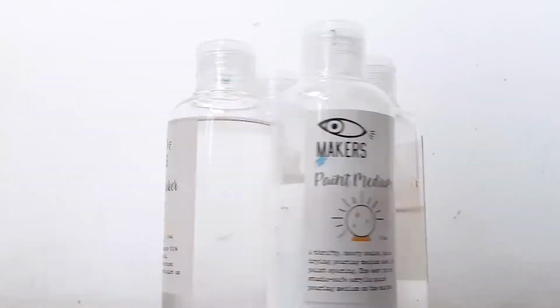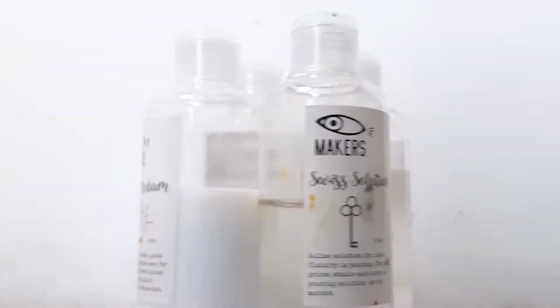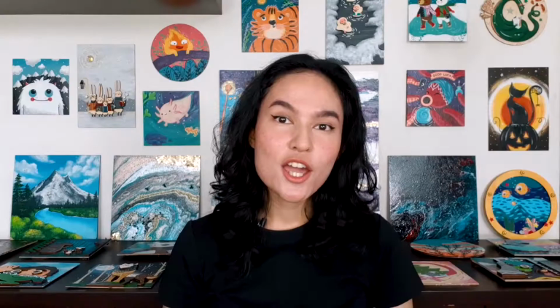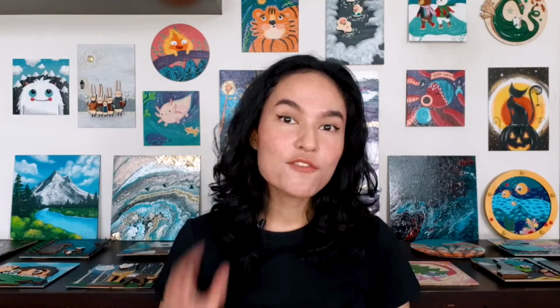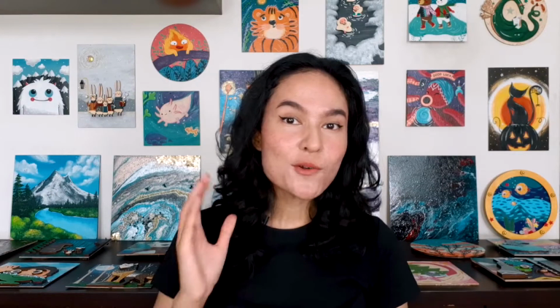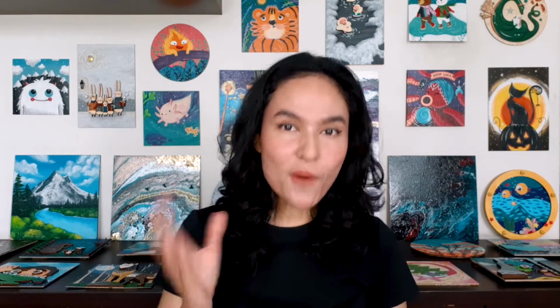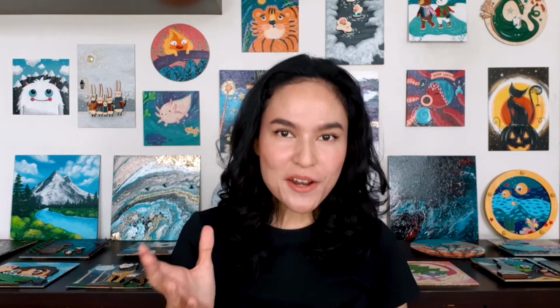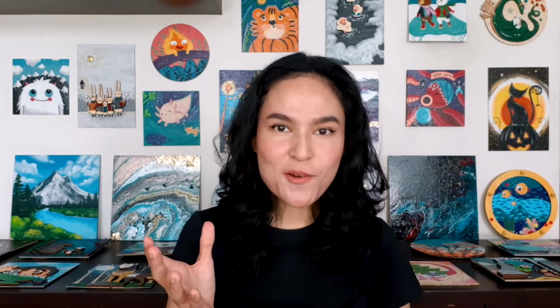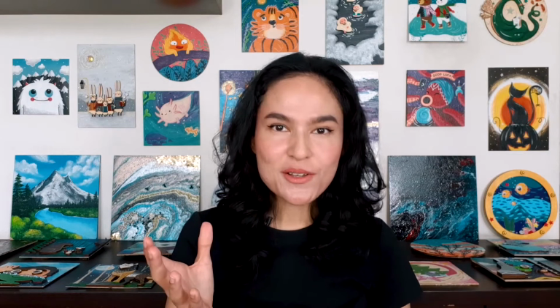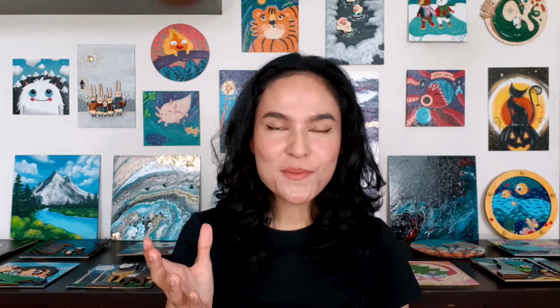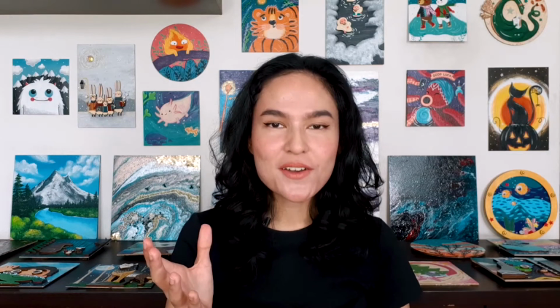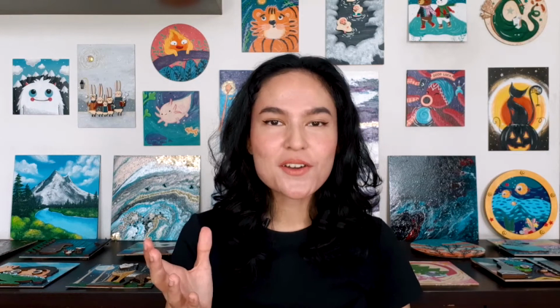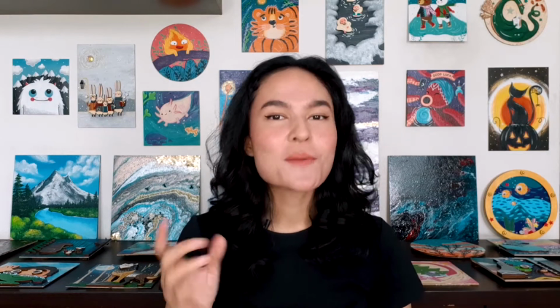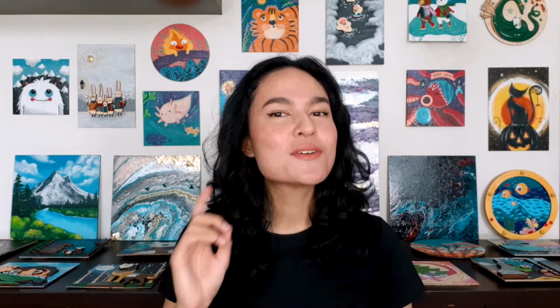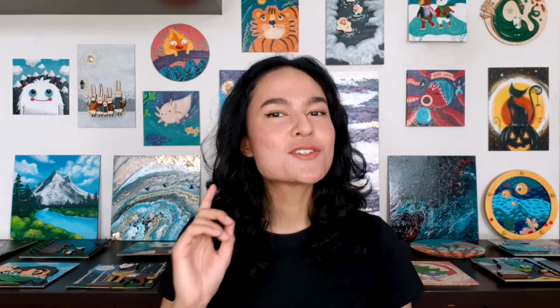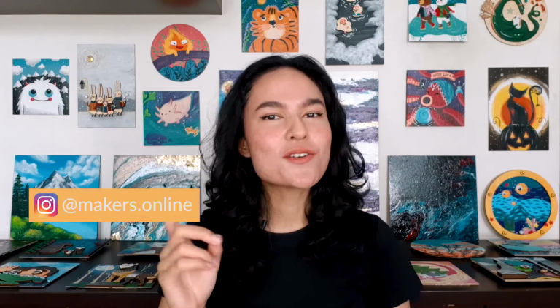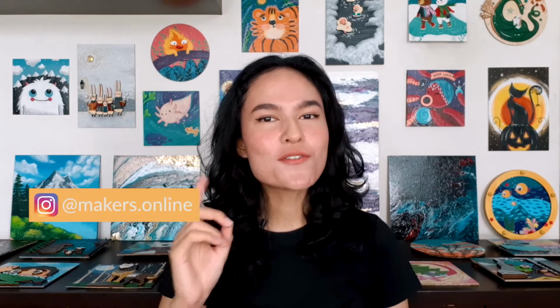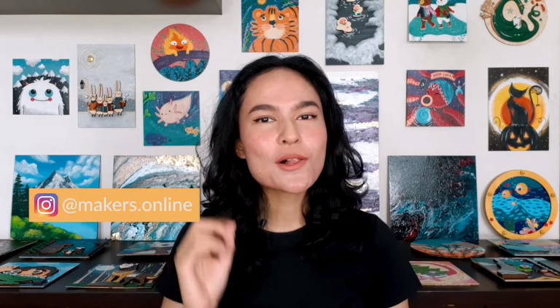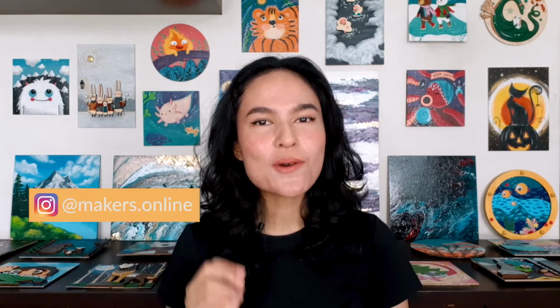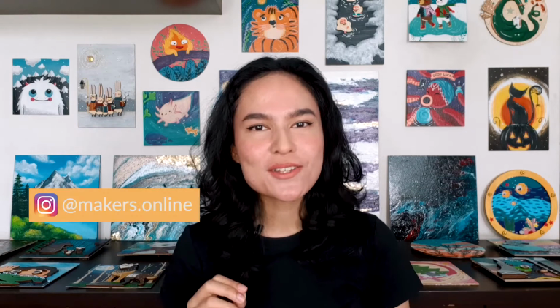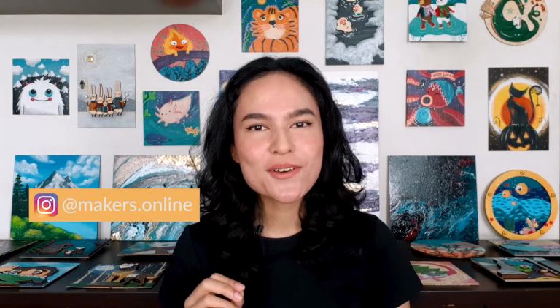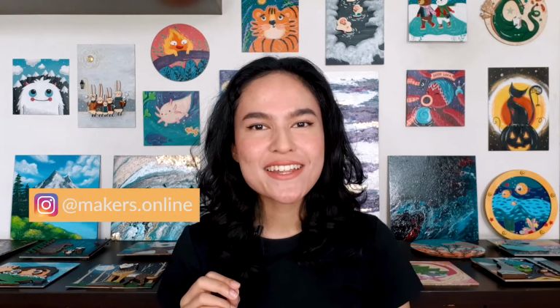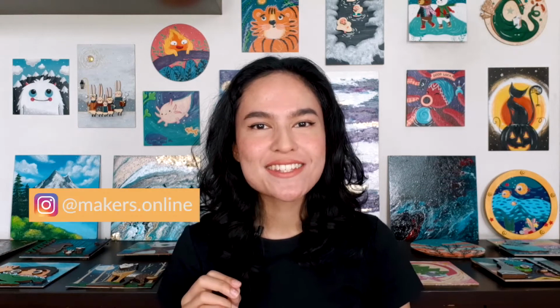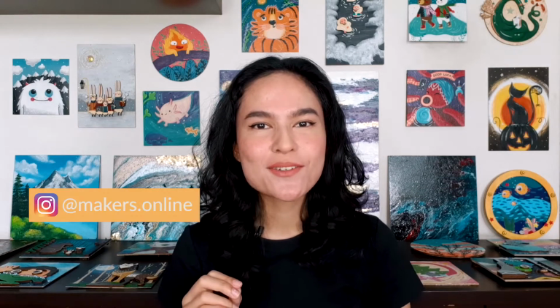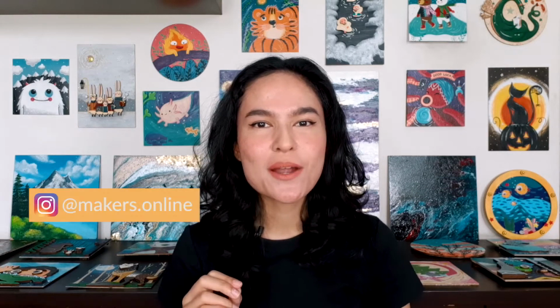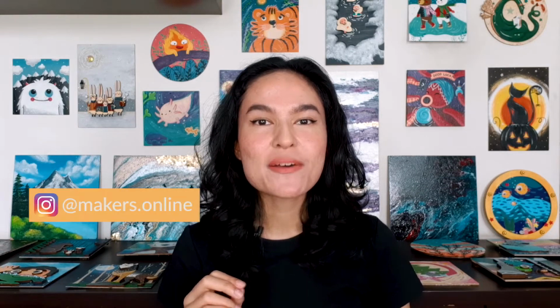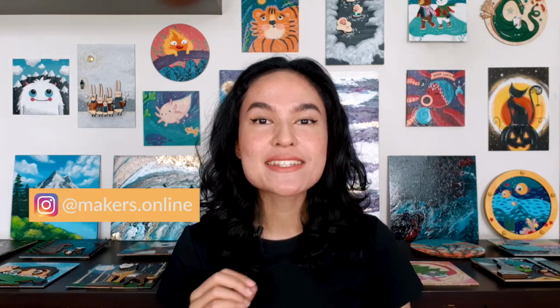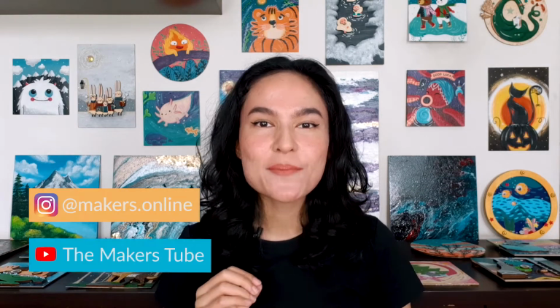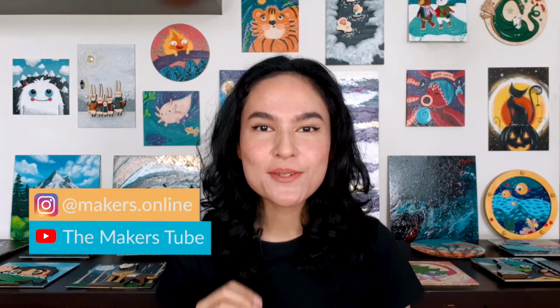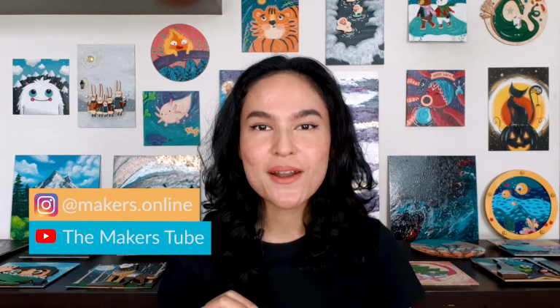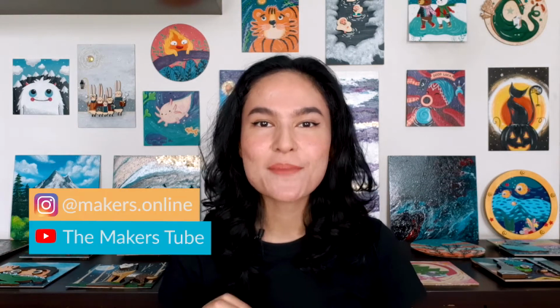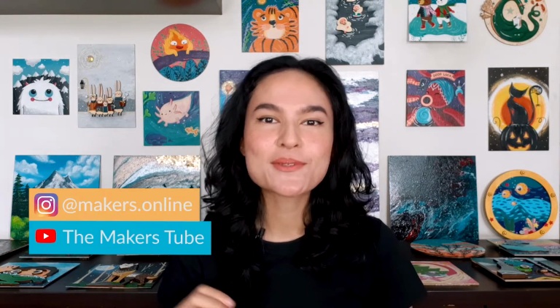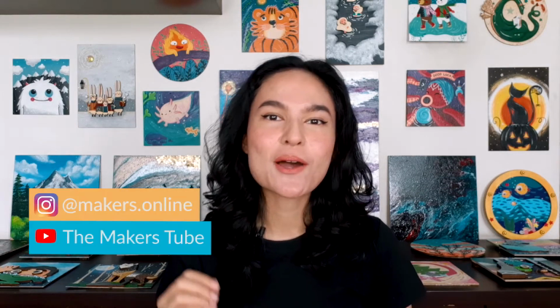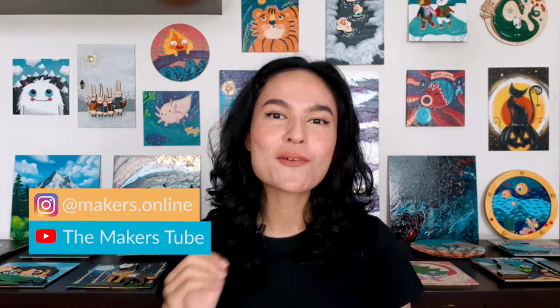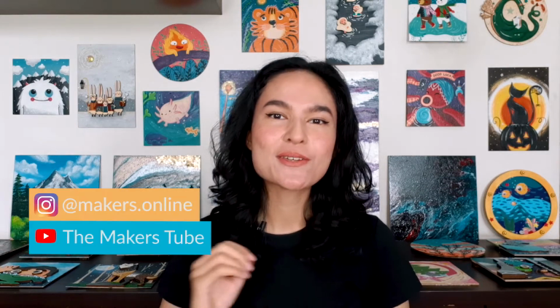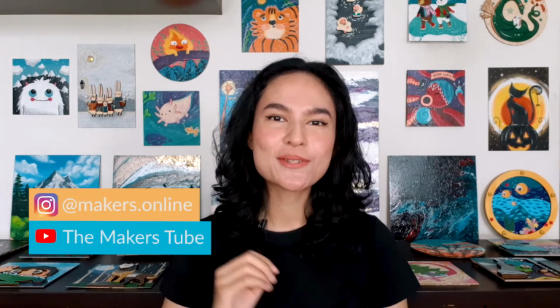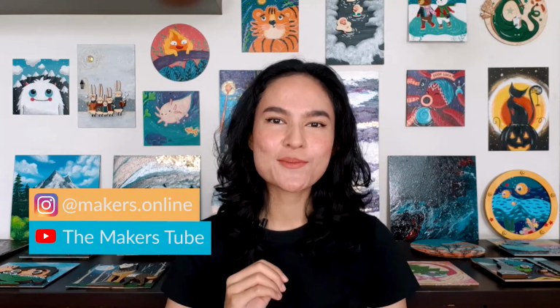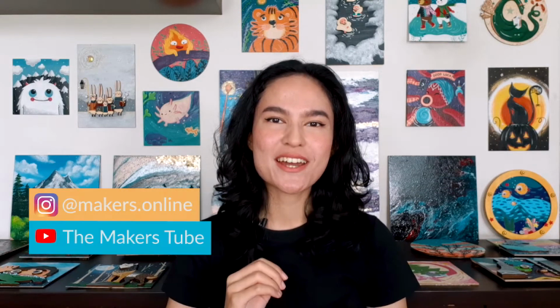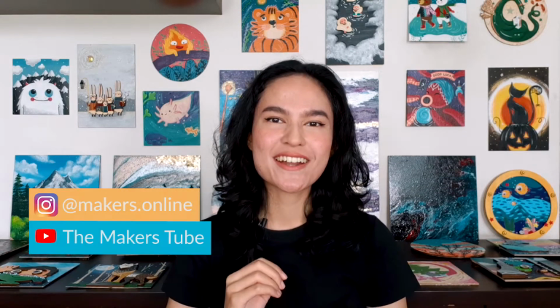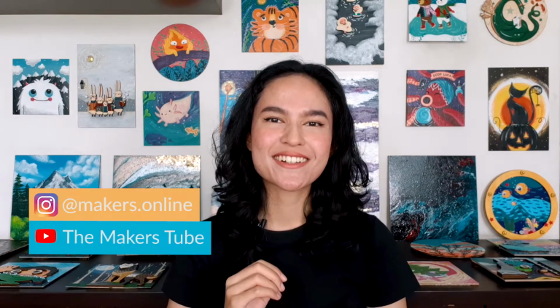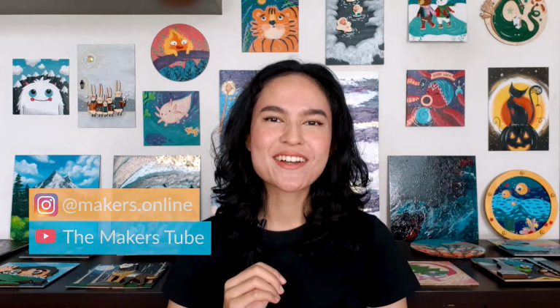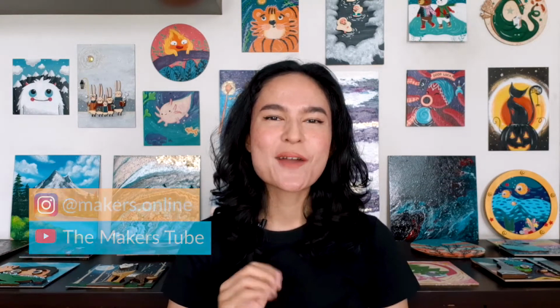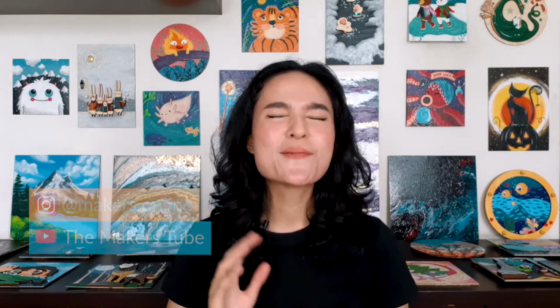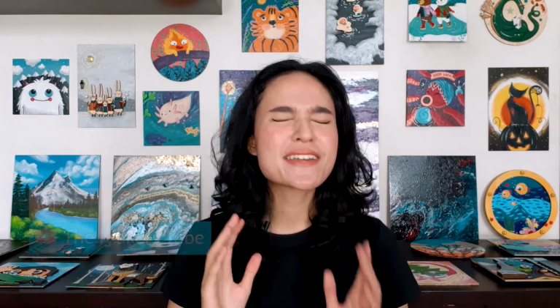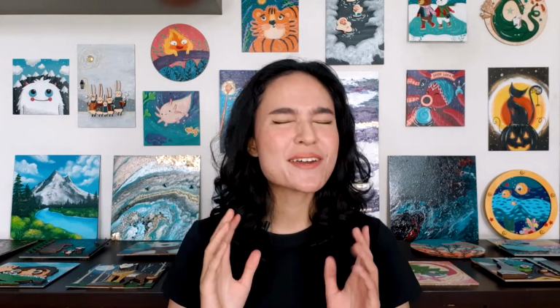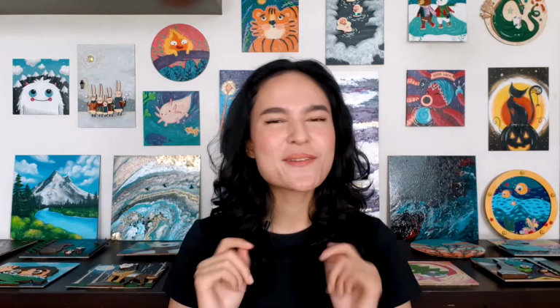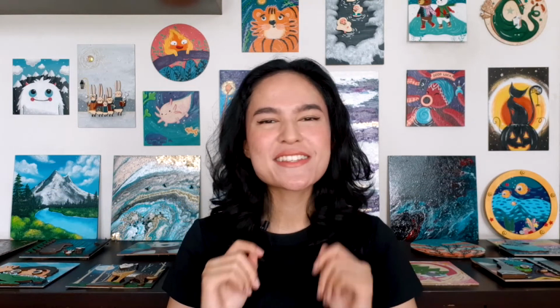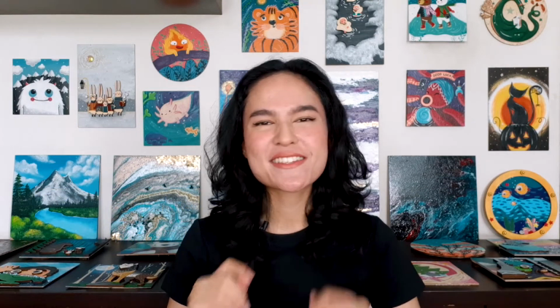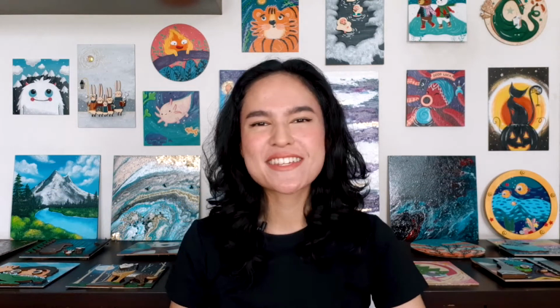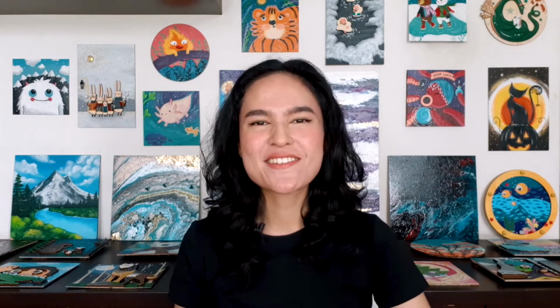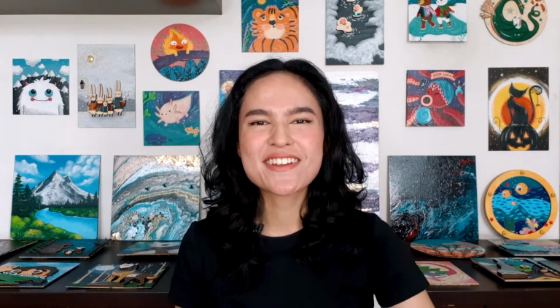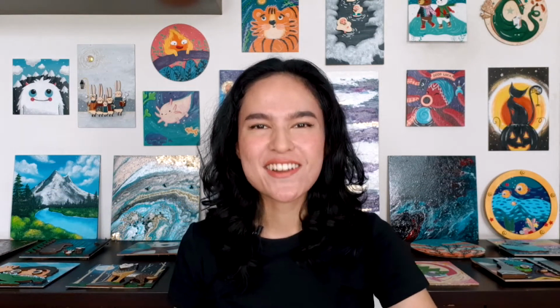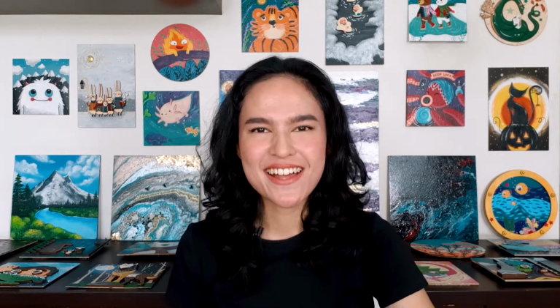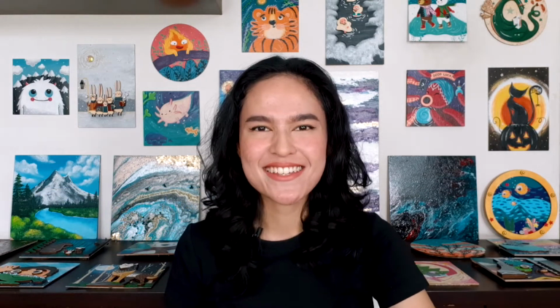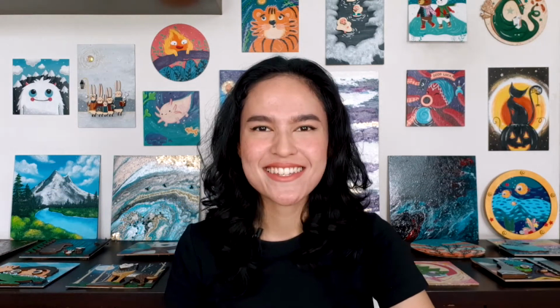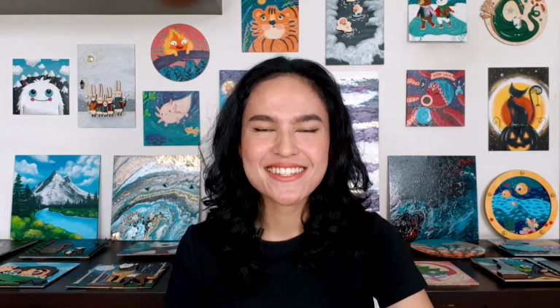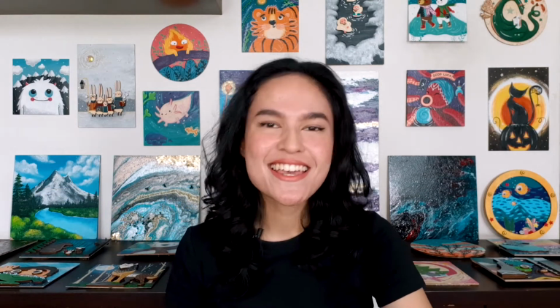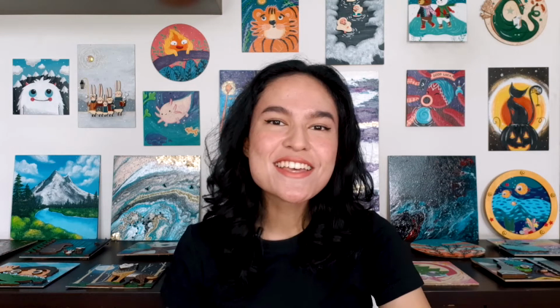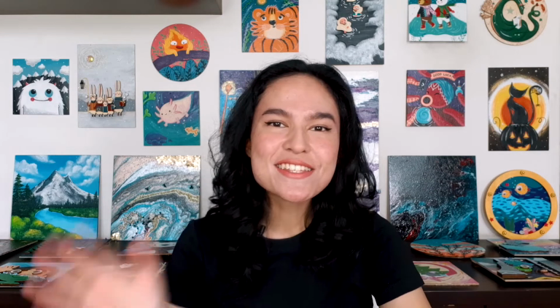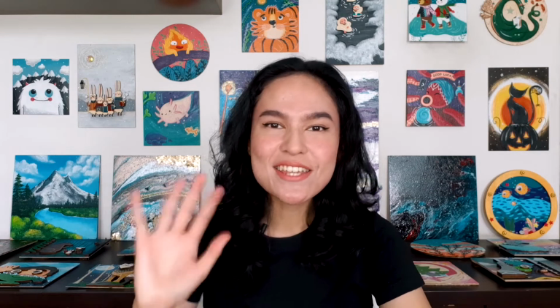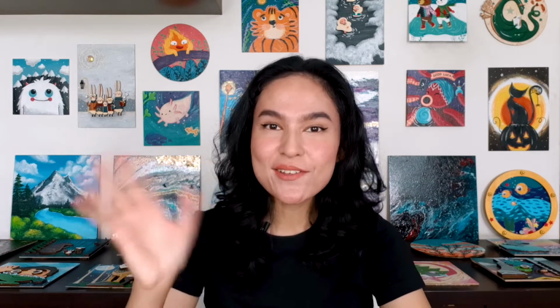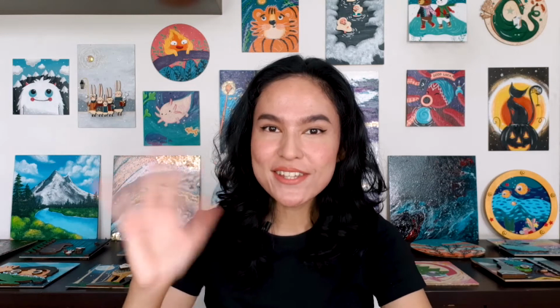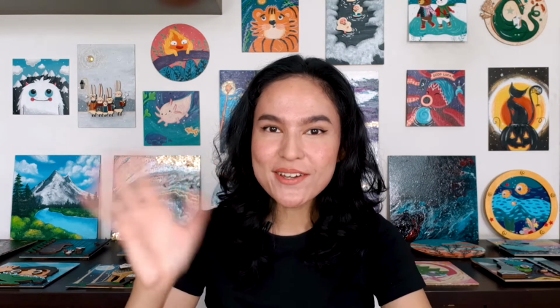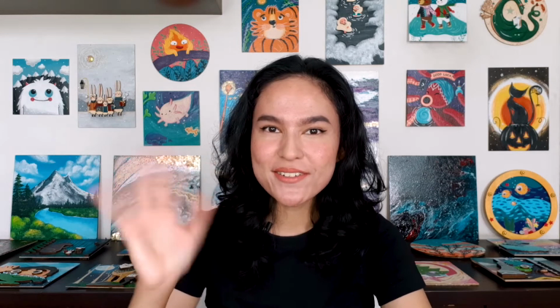If you want to know us better, be sure to follow us on Instagram and subscribe to our YouTube channel. We can't wait to see you in our classes. See you soon!